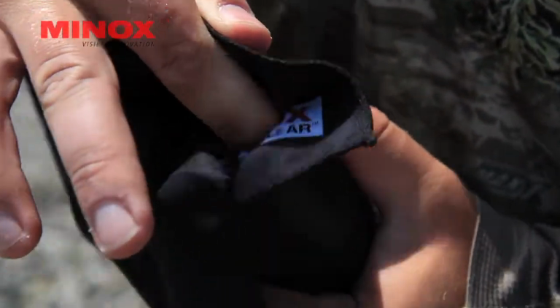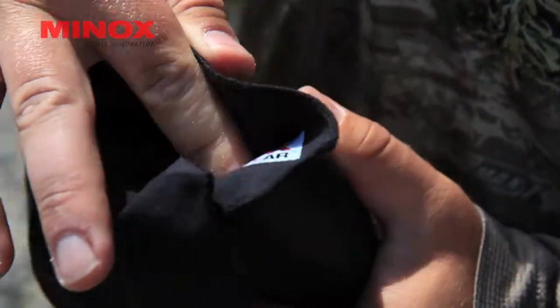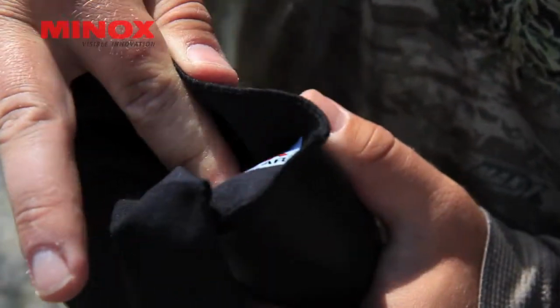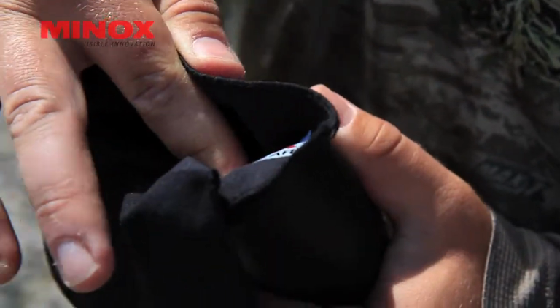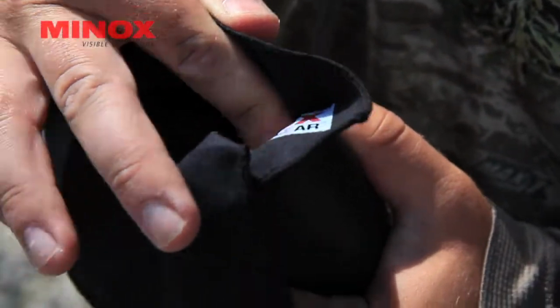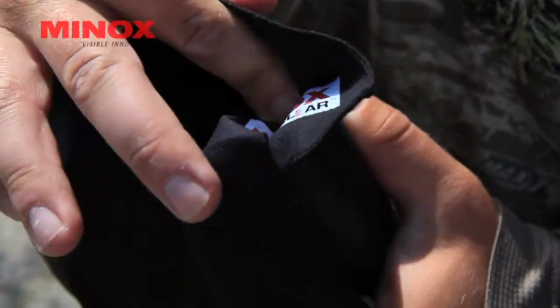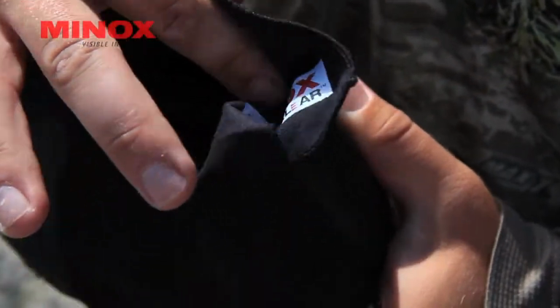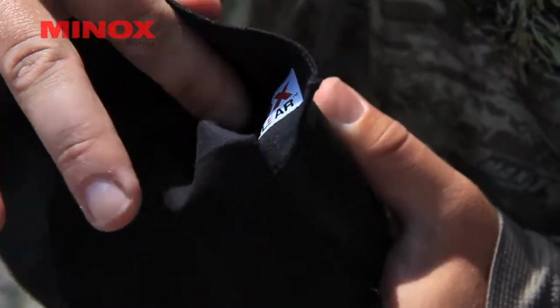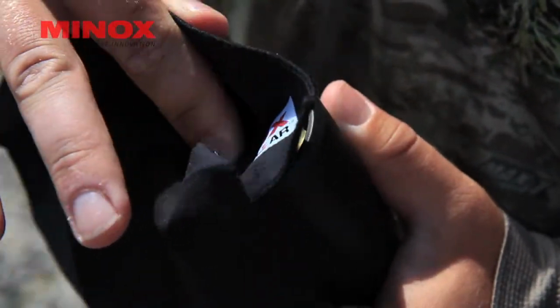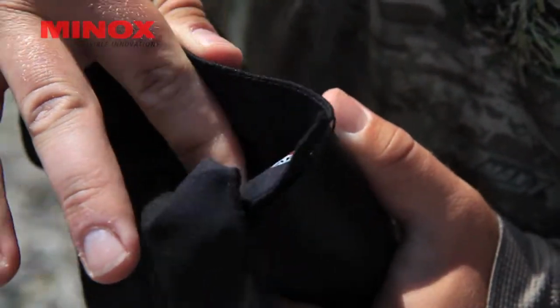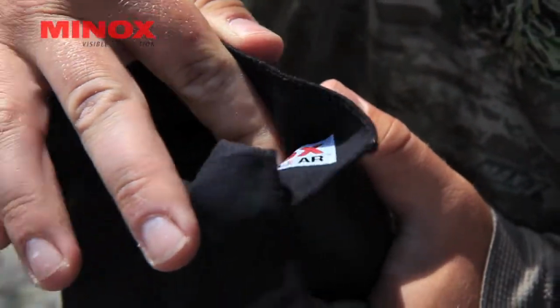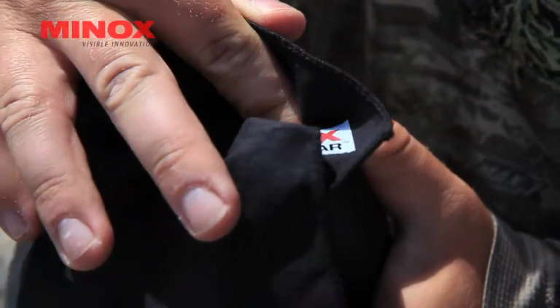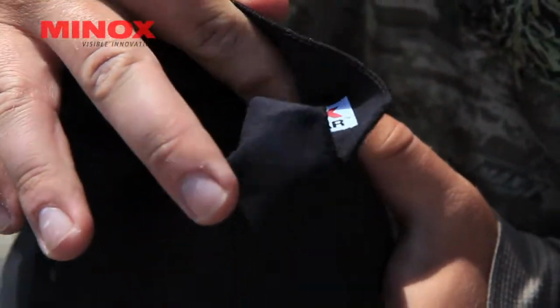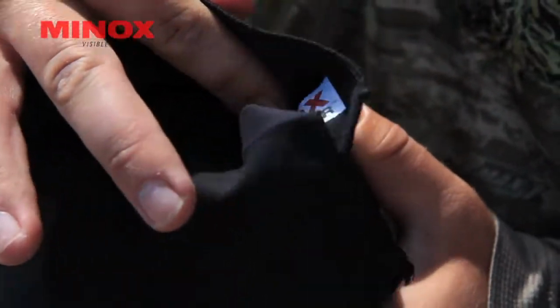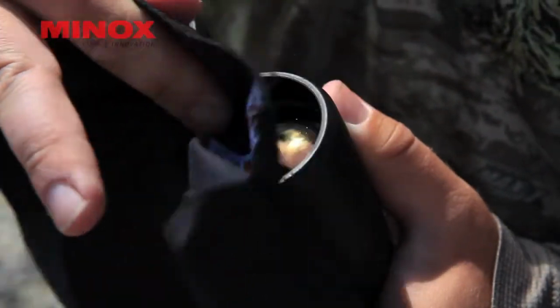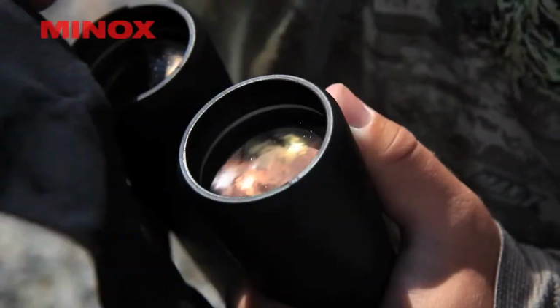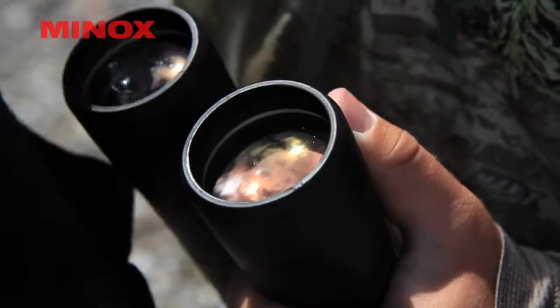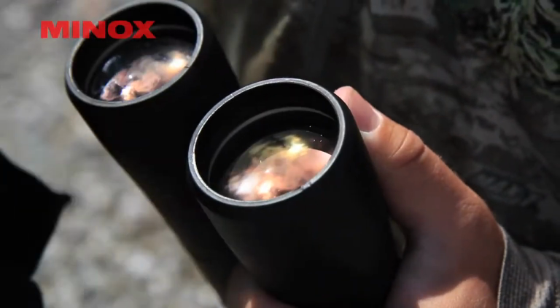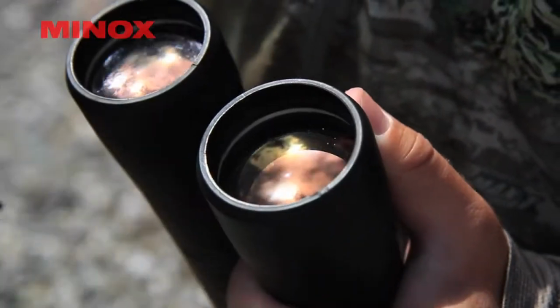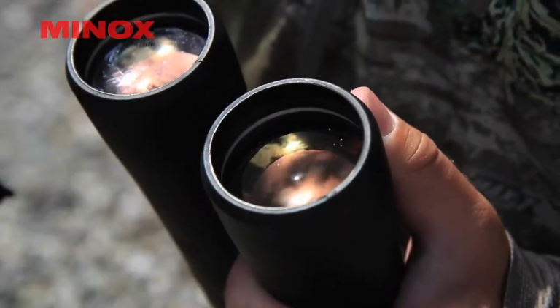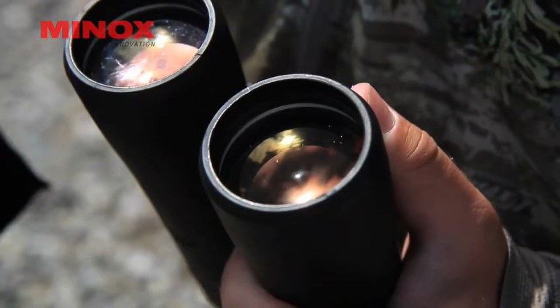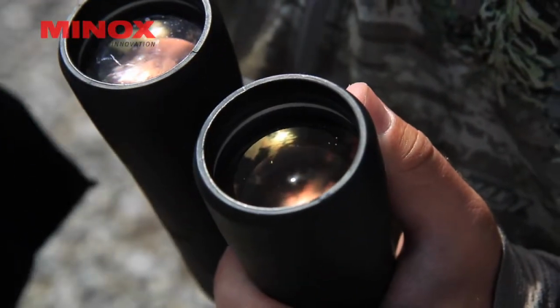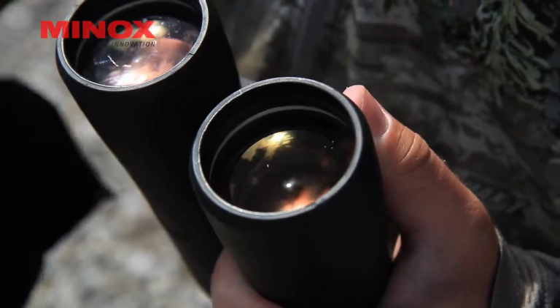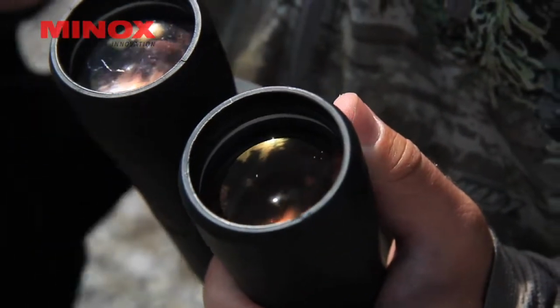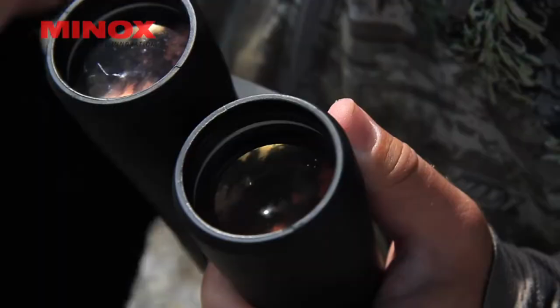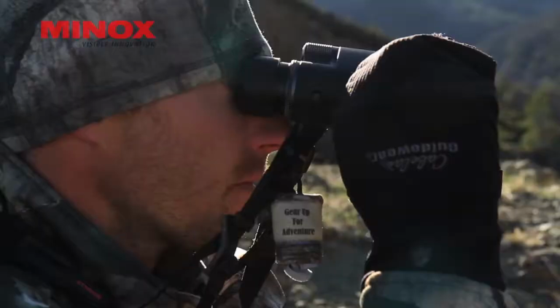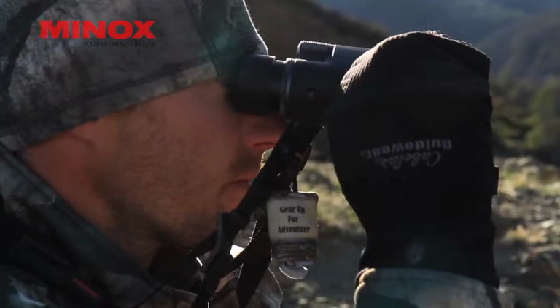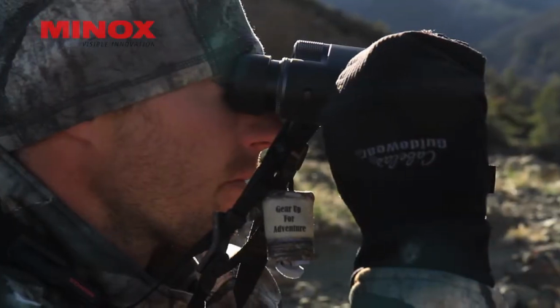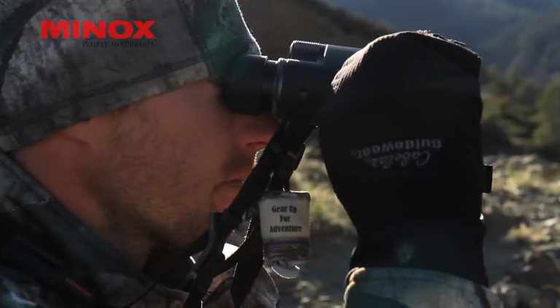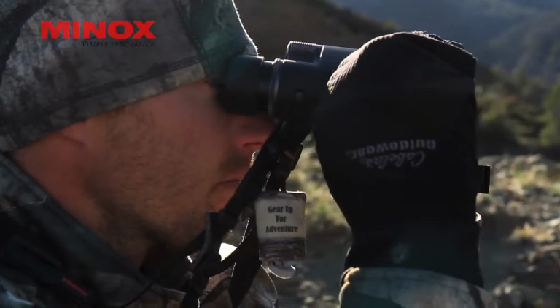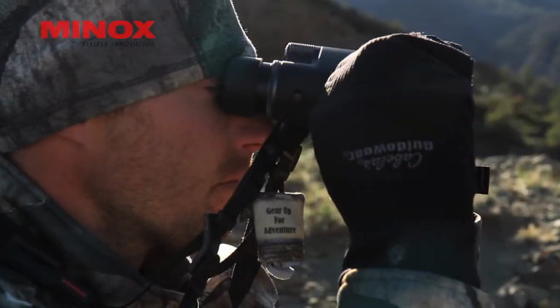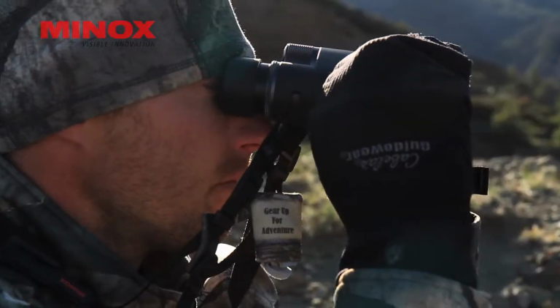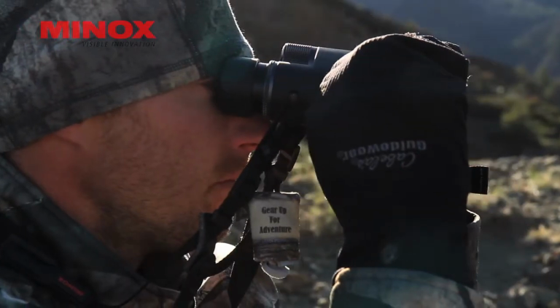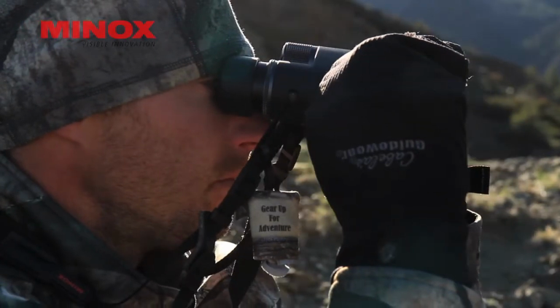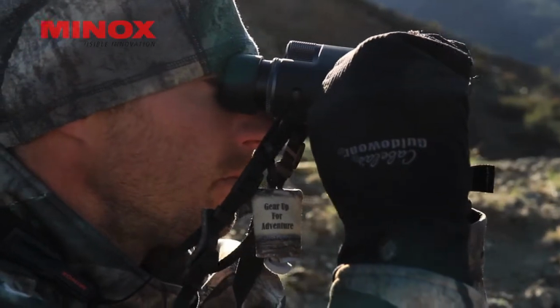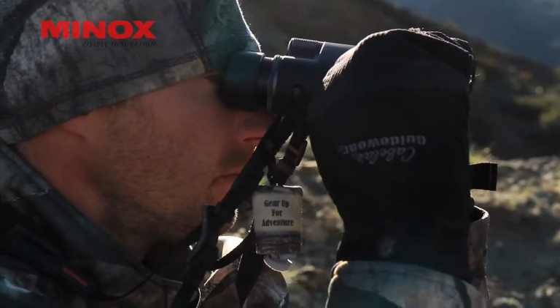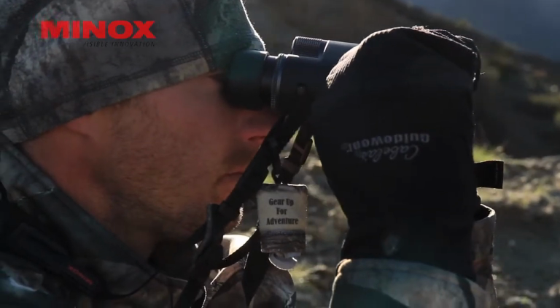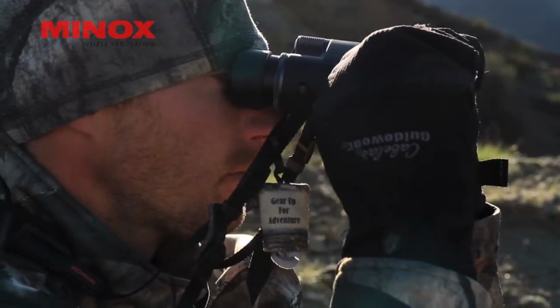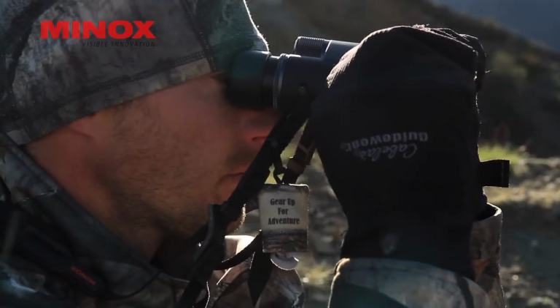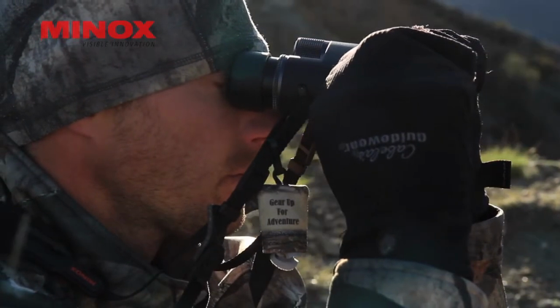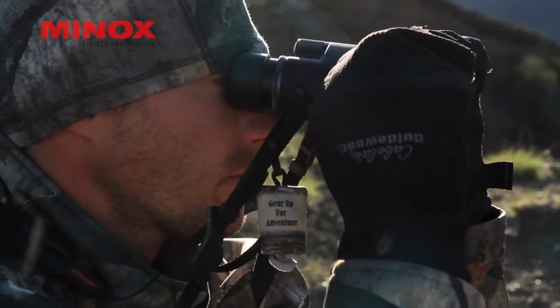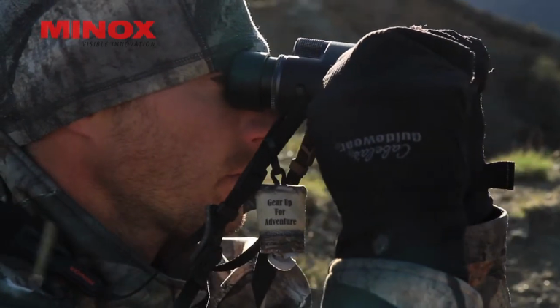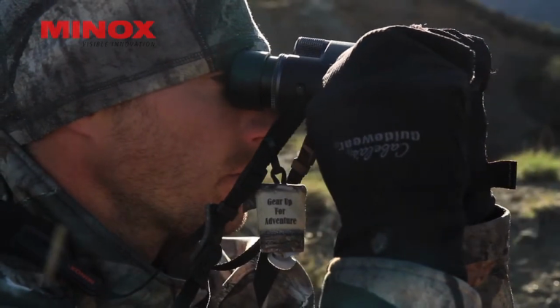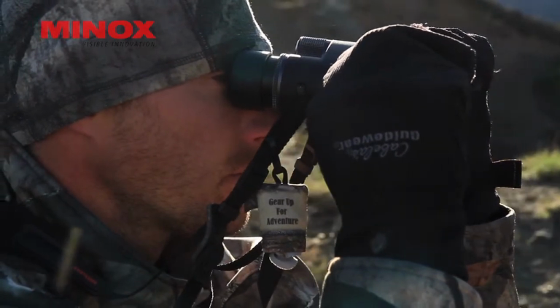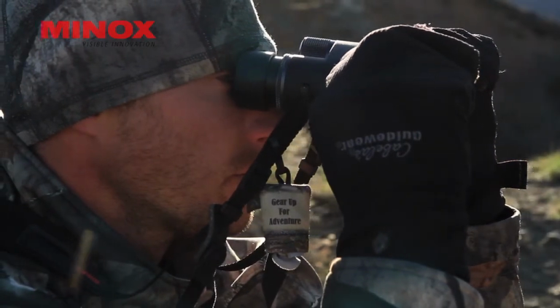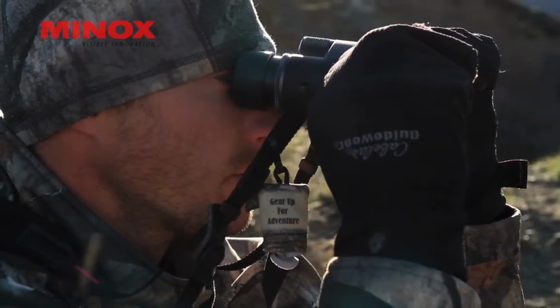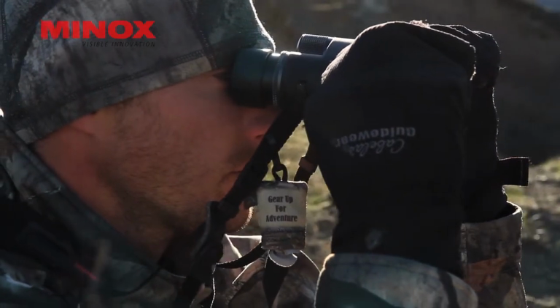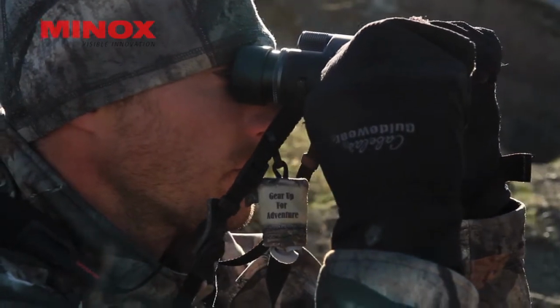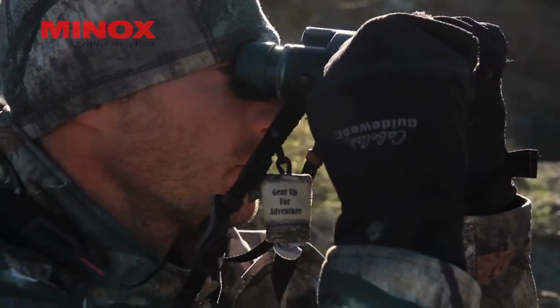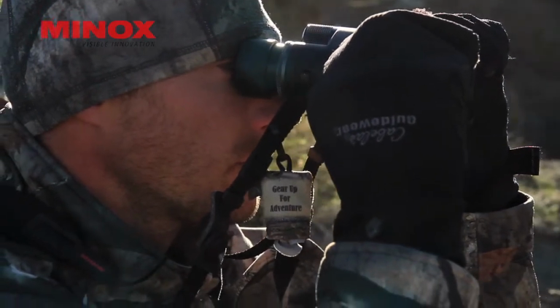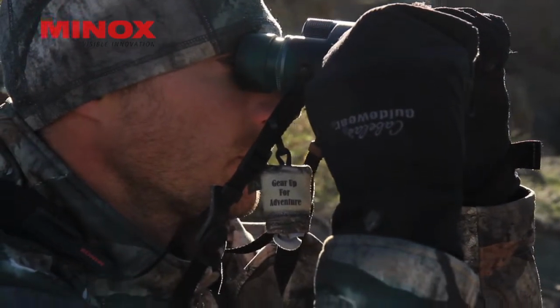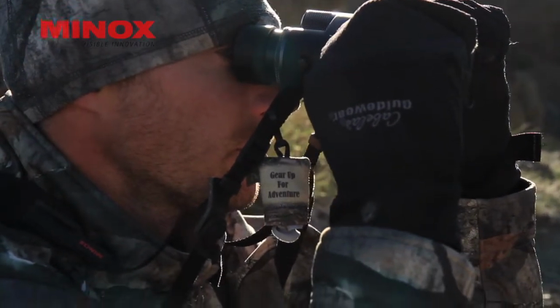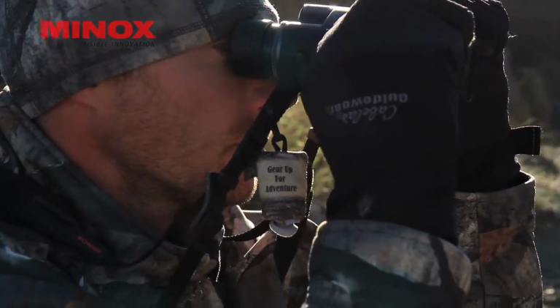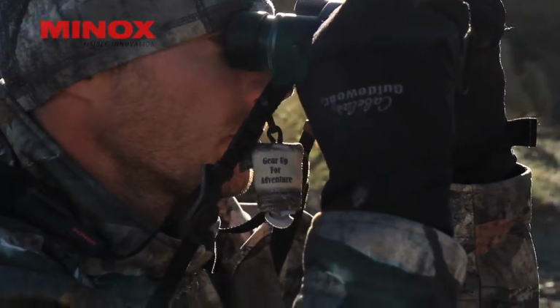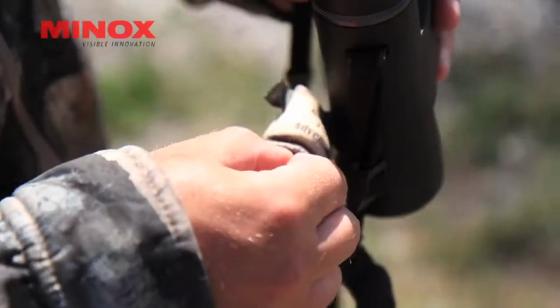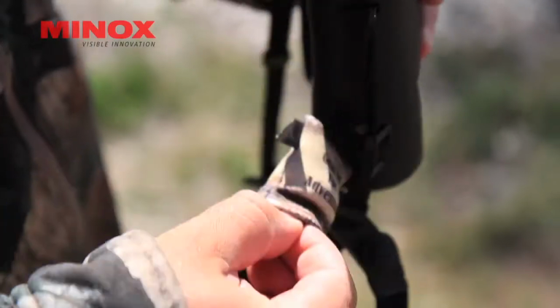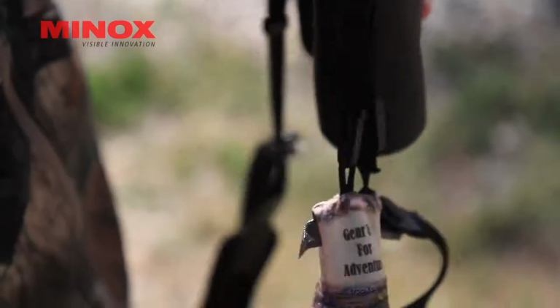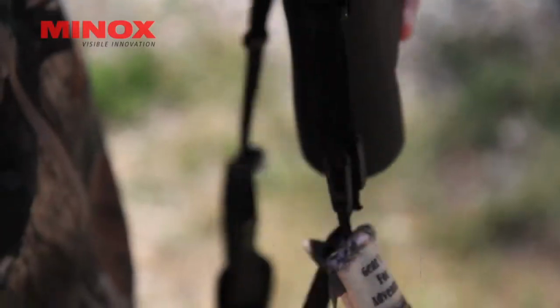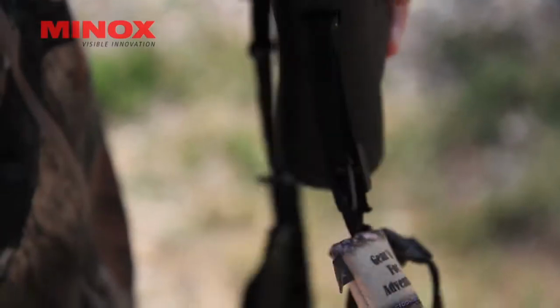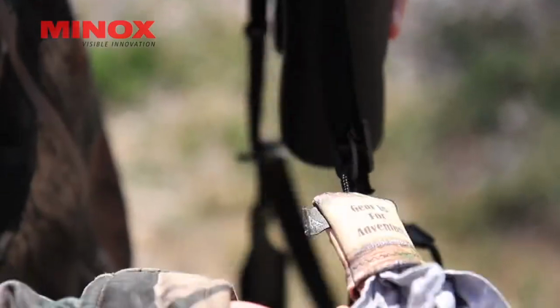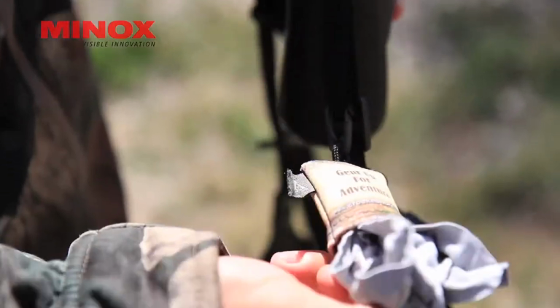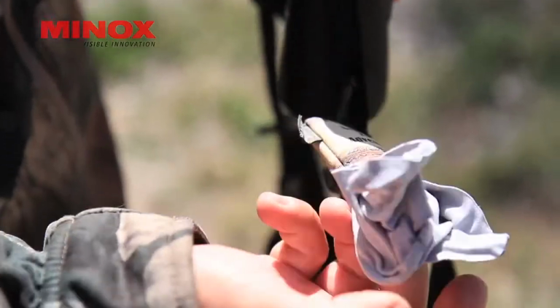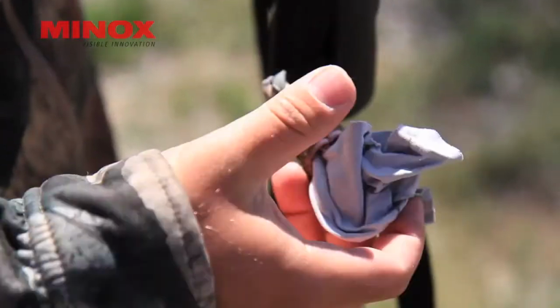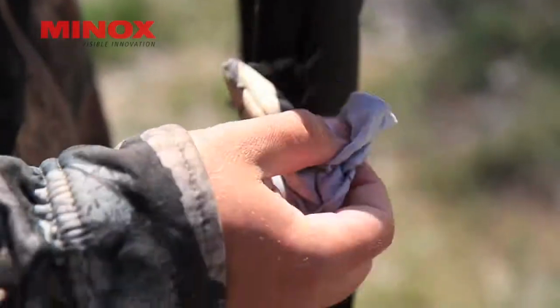They don't weigh much, they're small, and some of them you can even clip on to your optics. But always bring those along in the field as well.